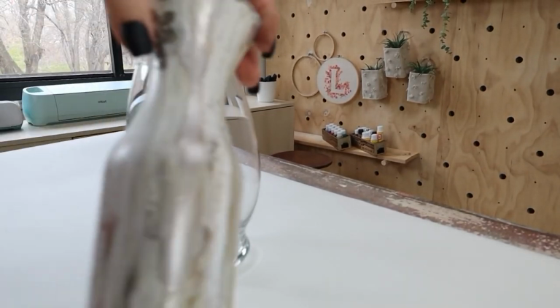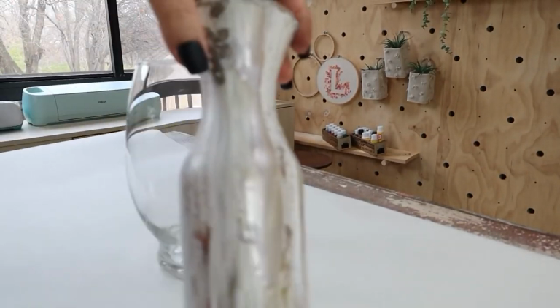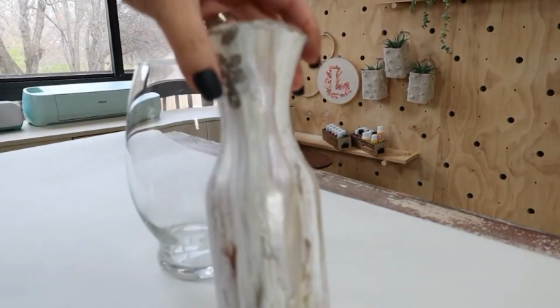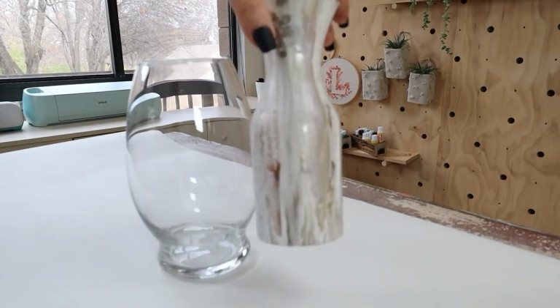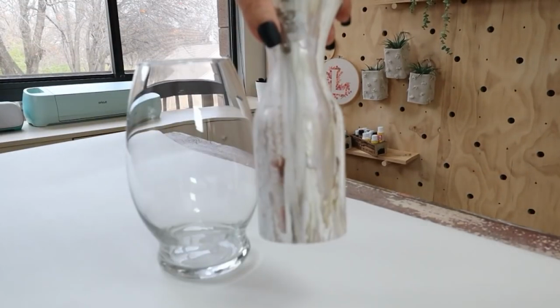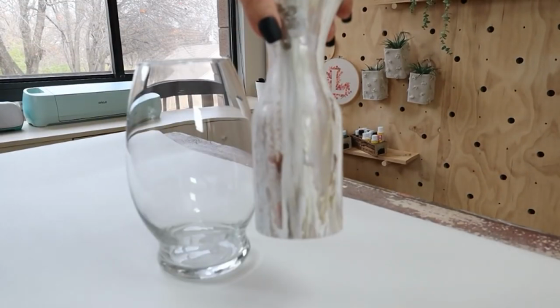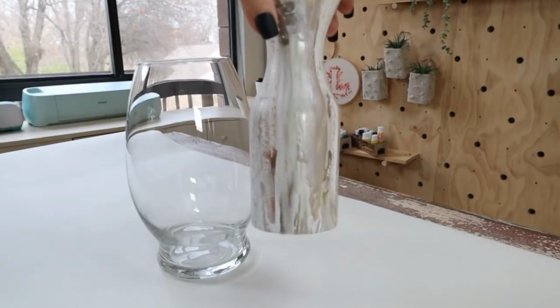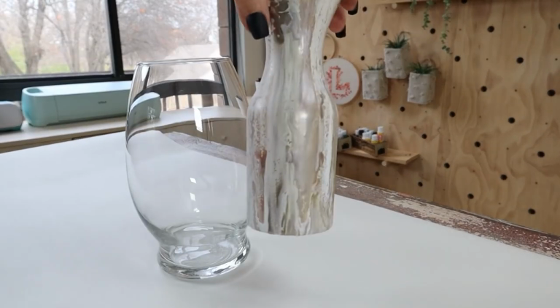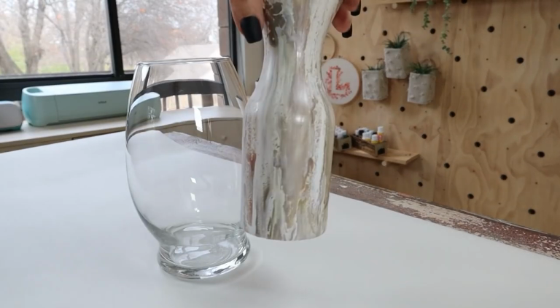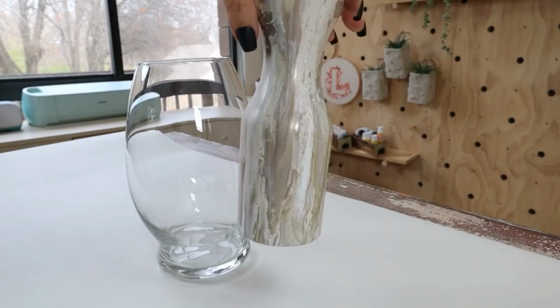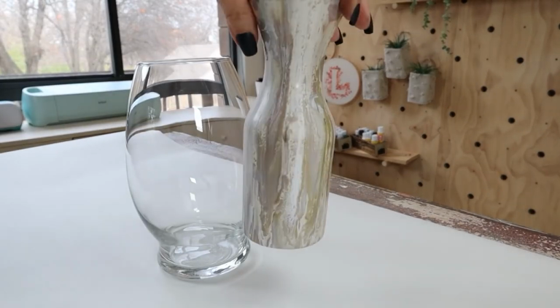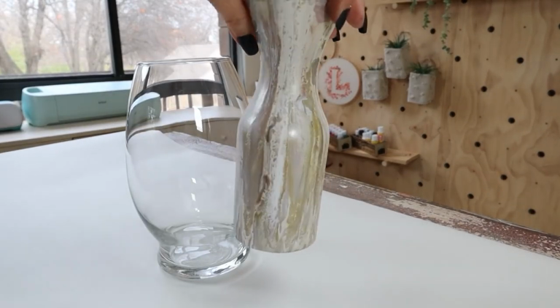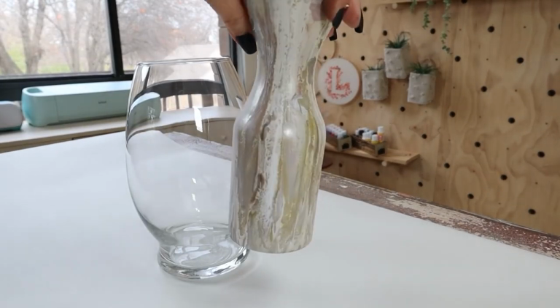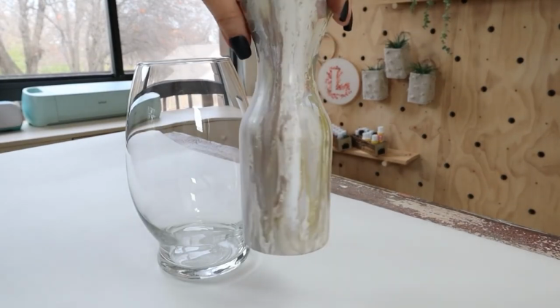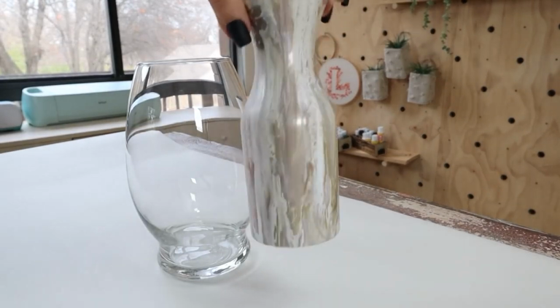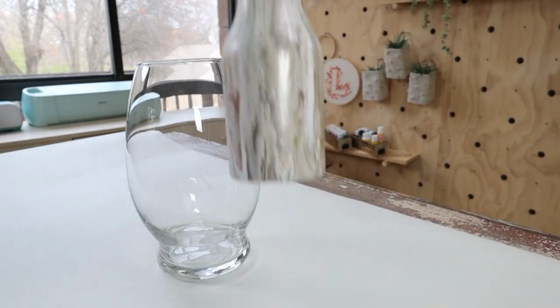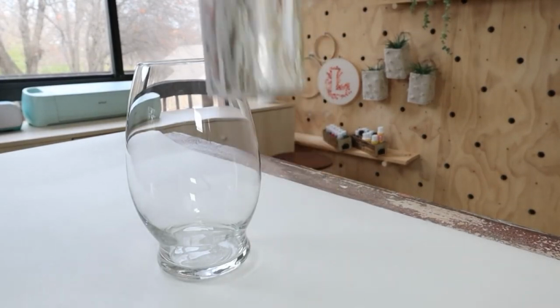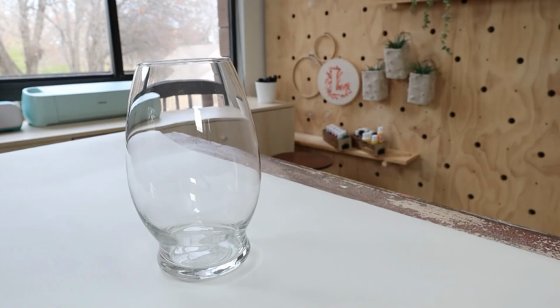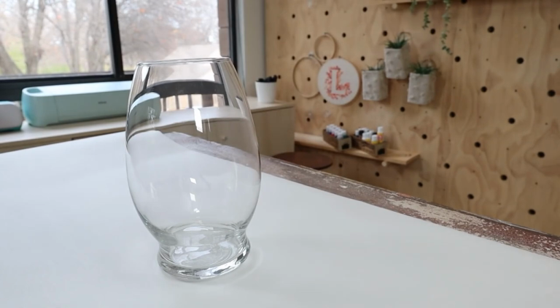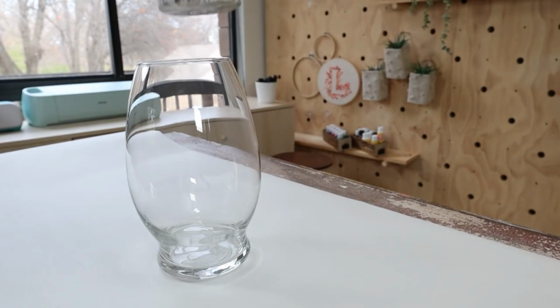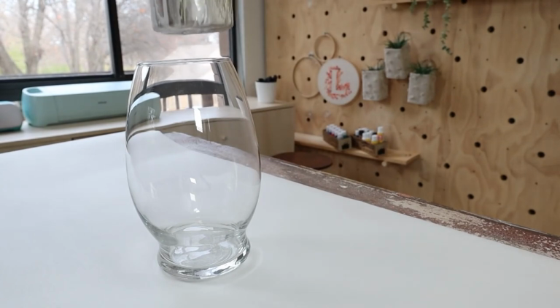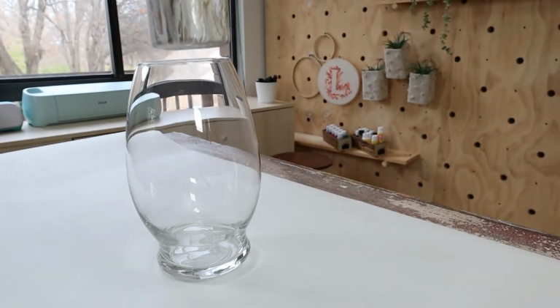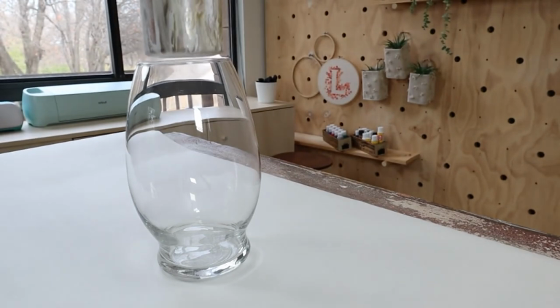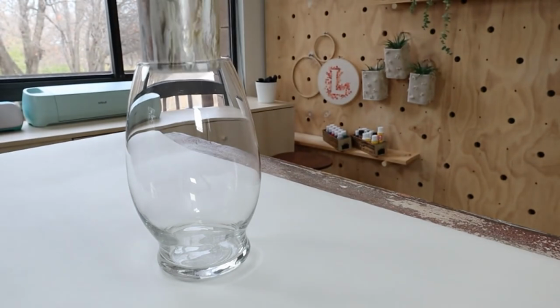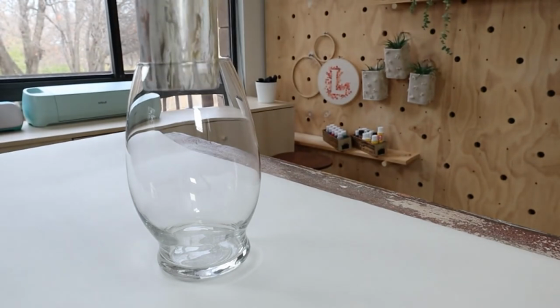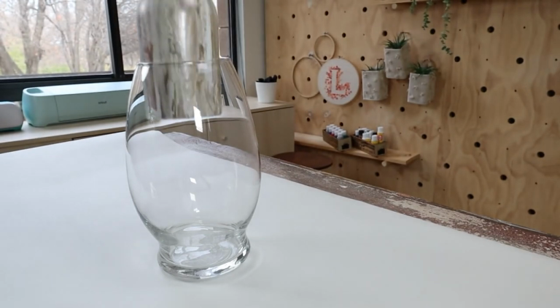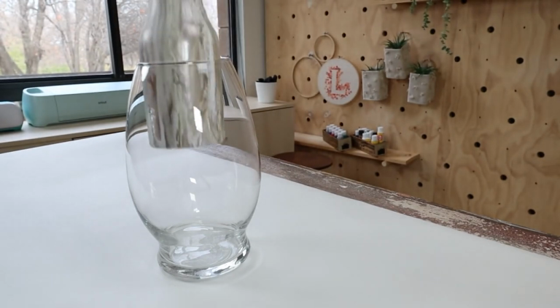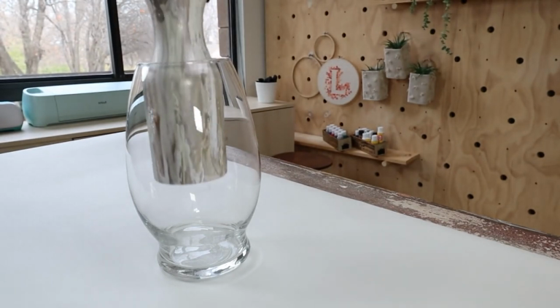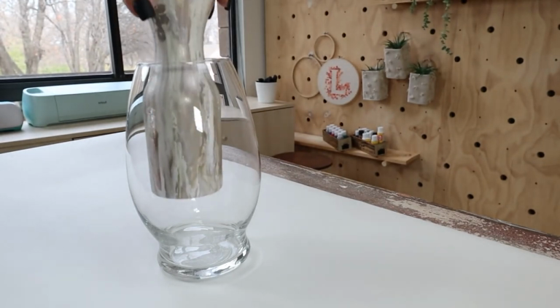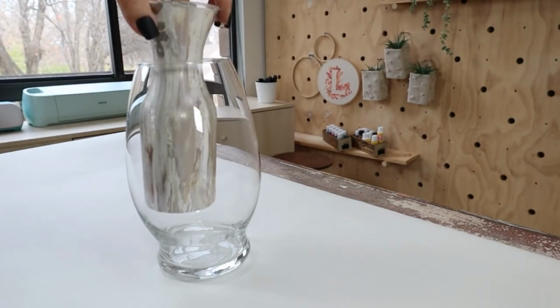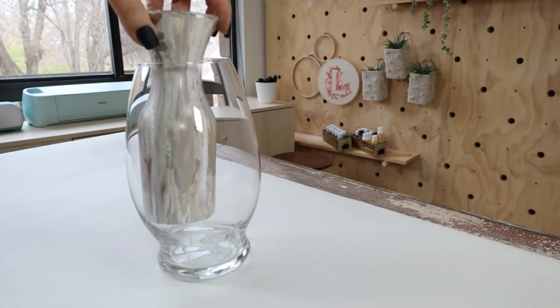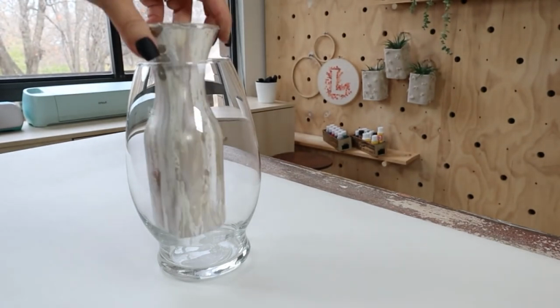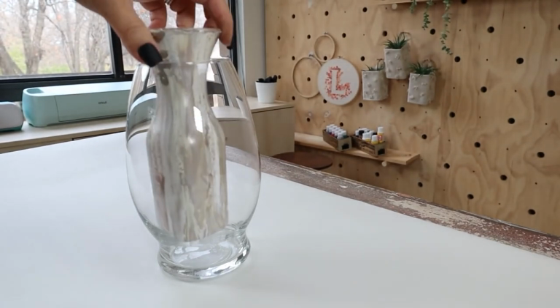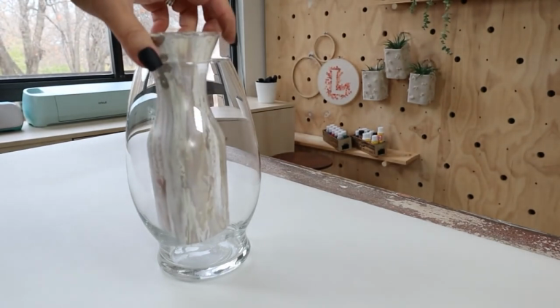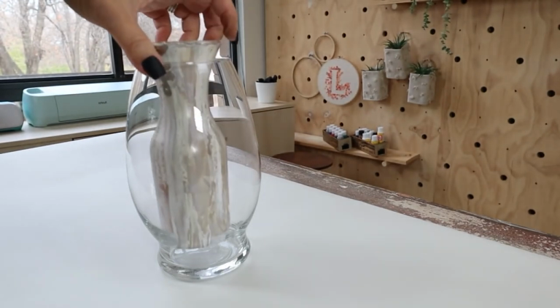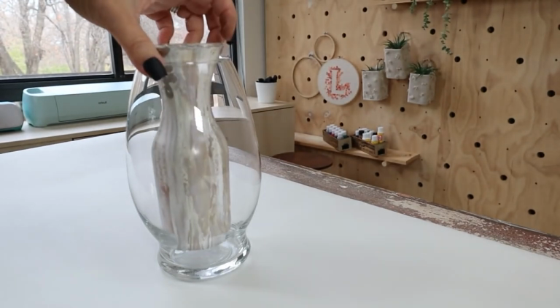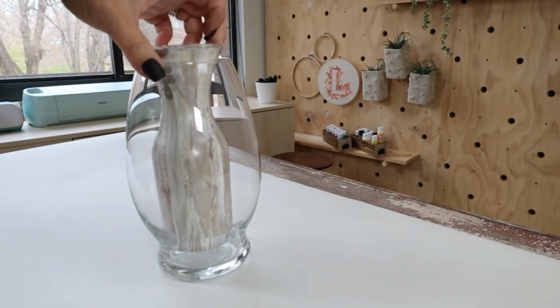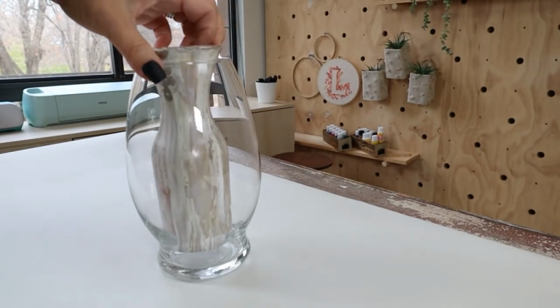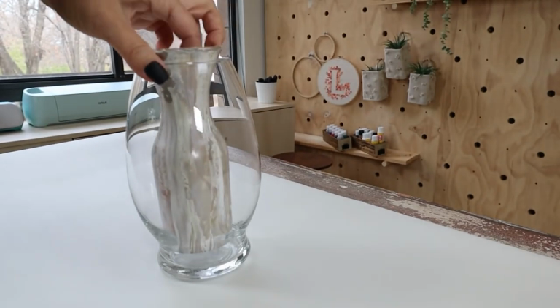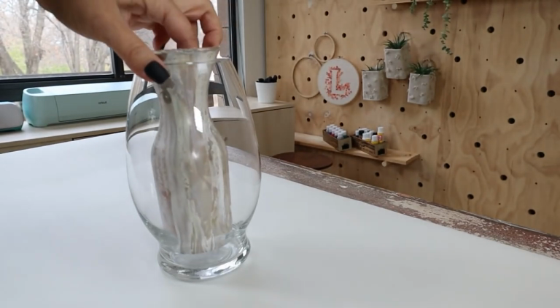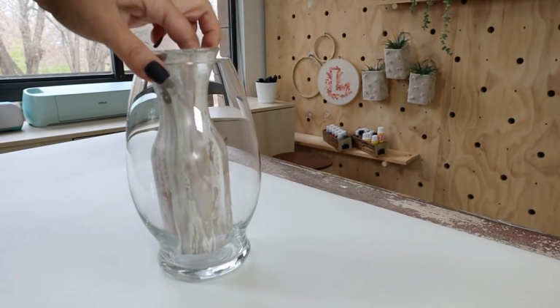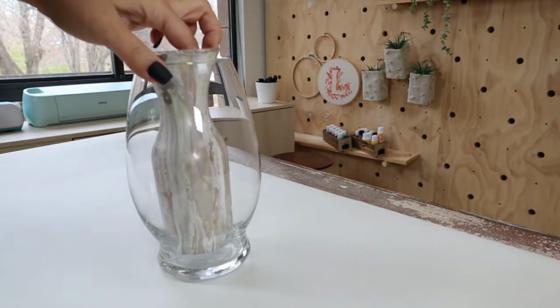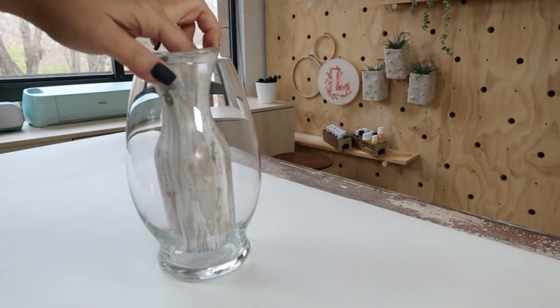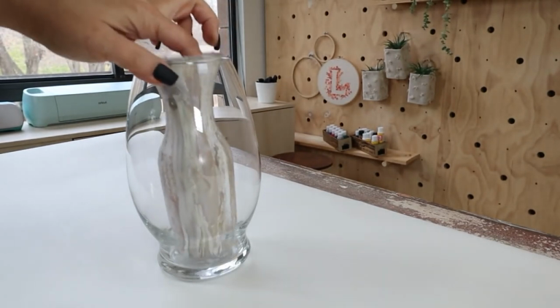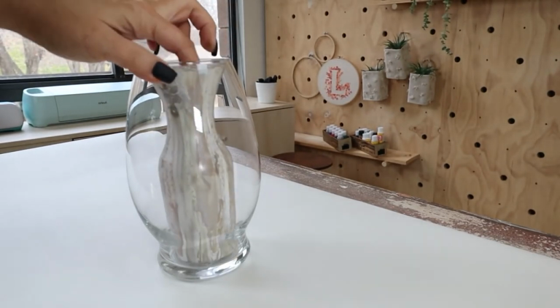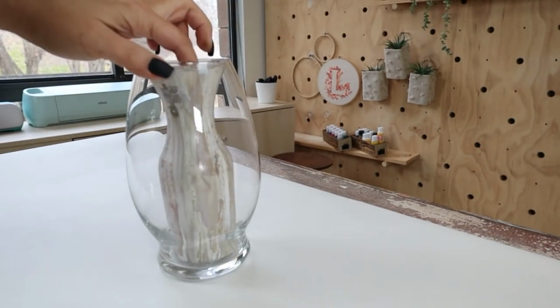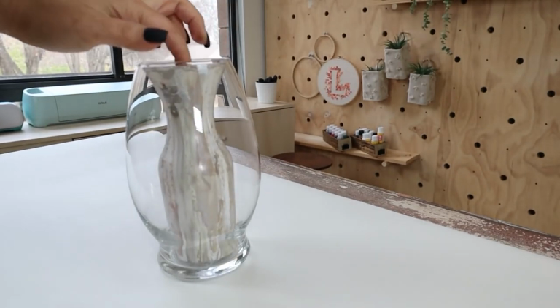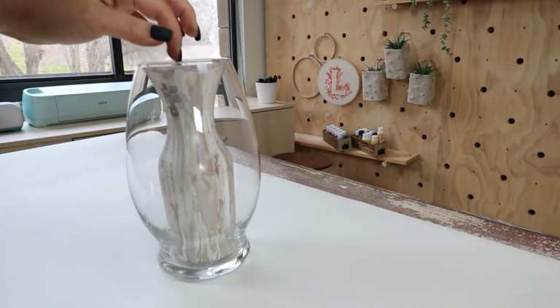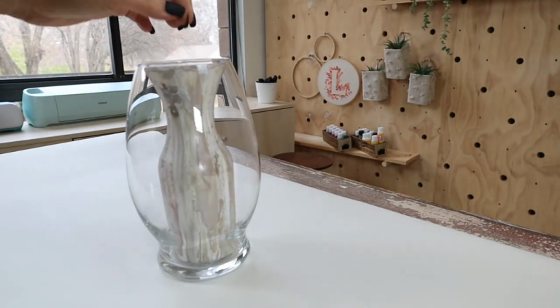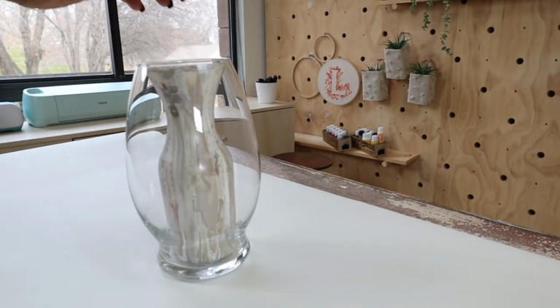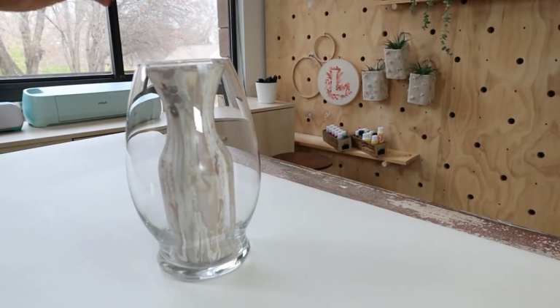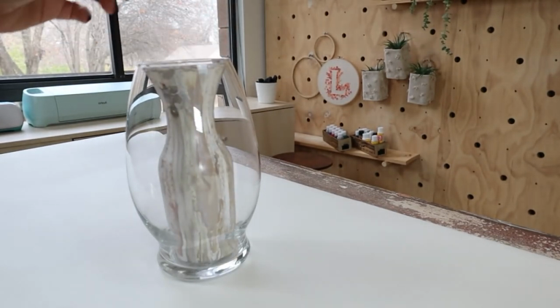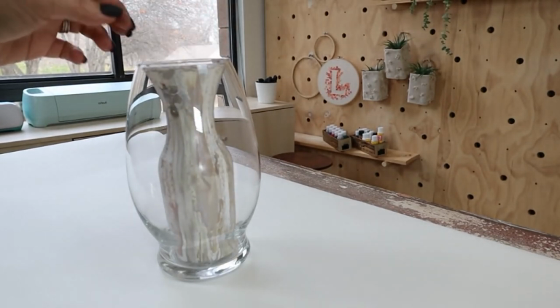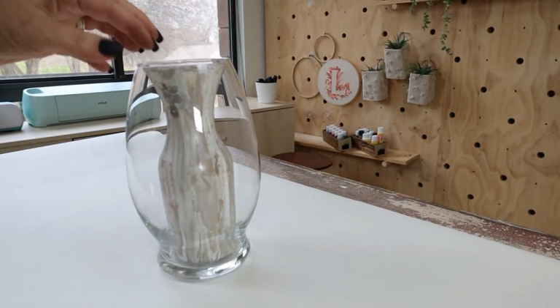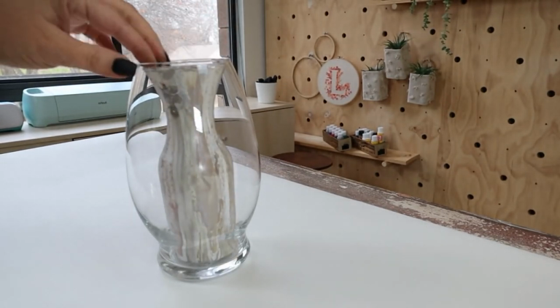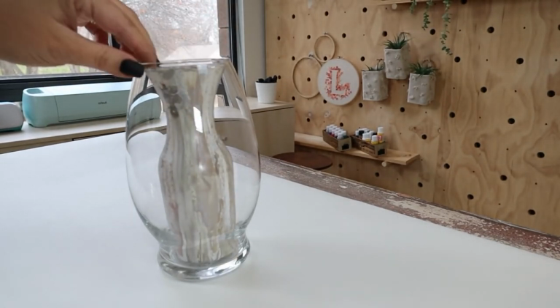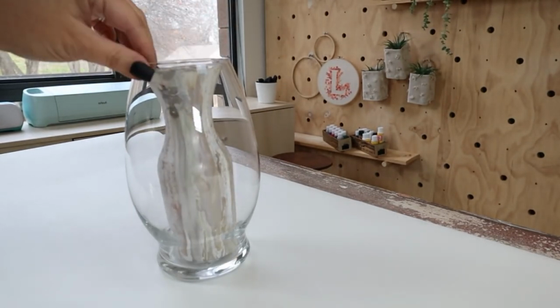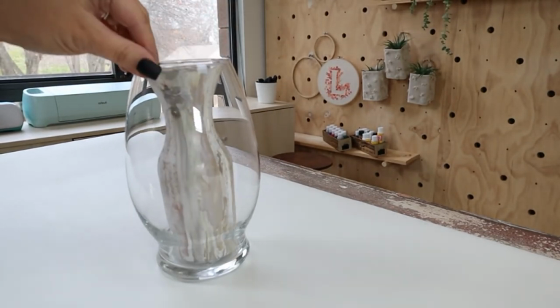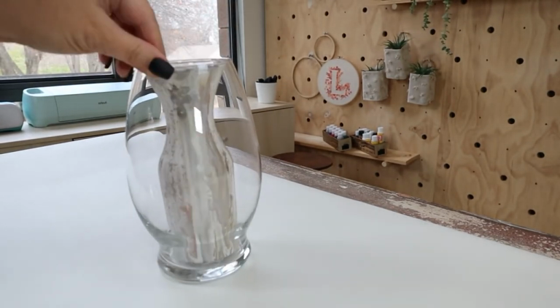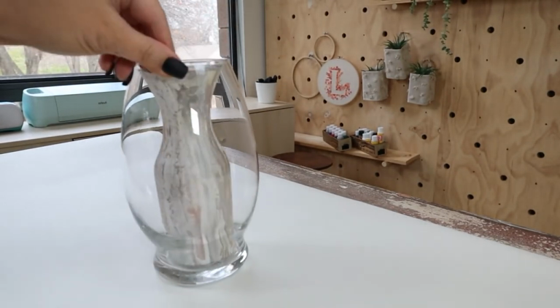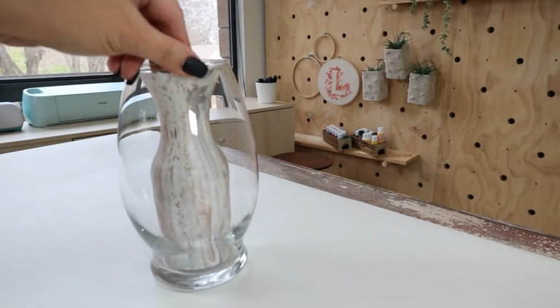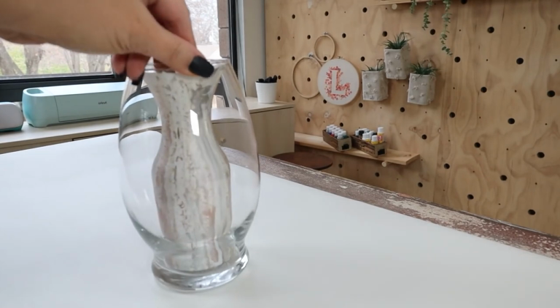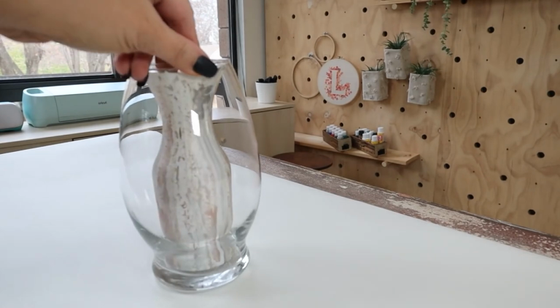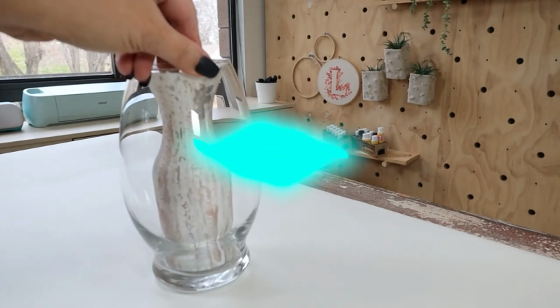I'm going to take that smaller vase and put it inside of the larger vase. And here is how this piece turned out.